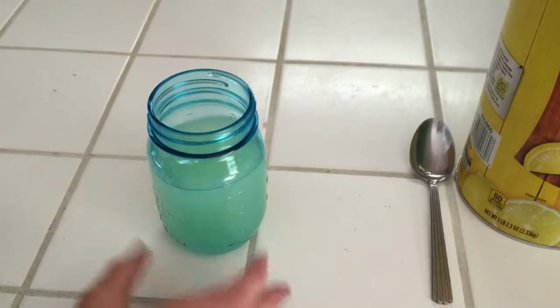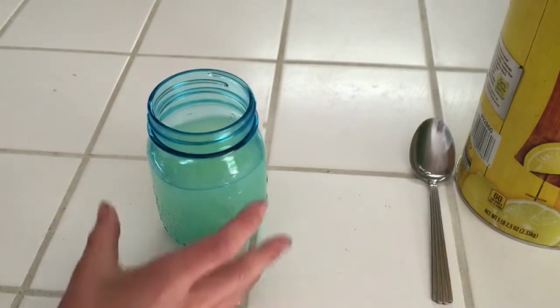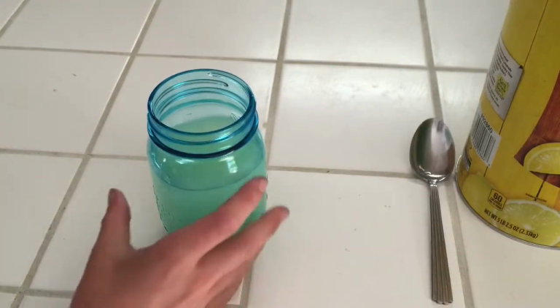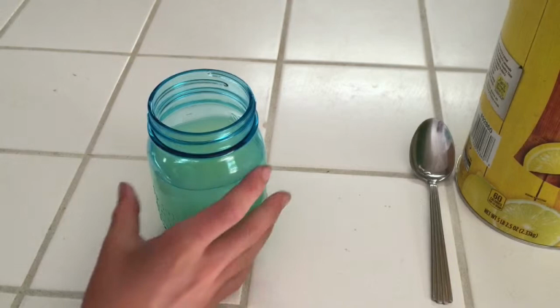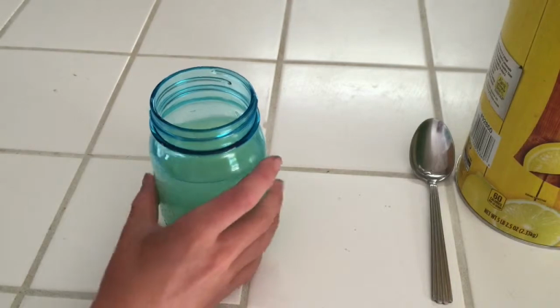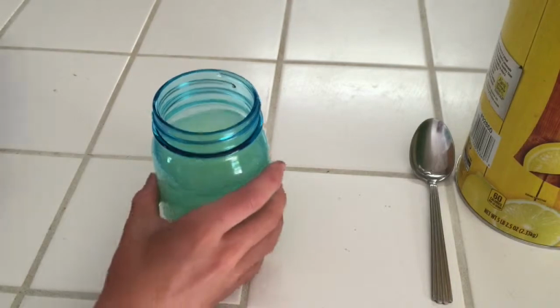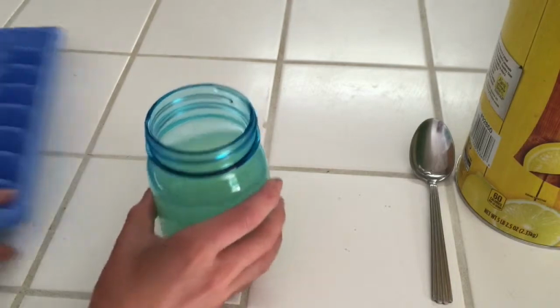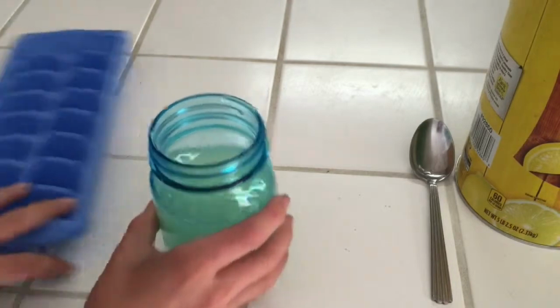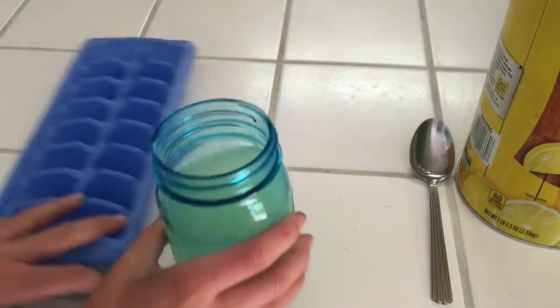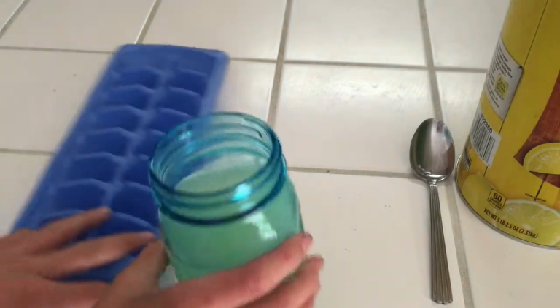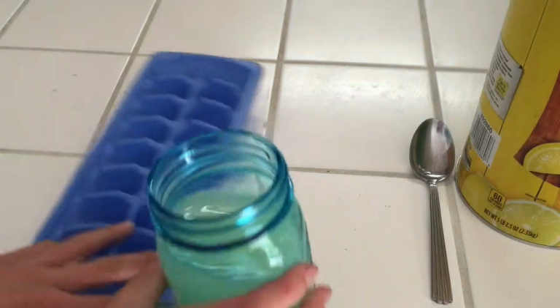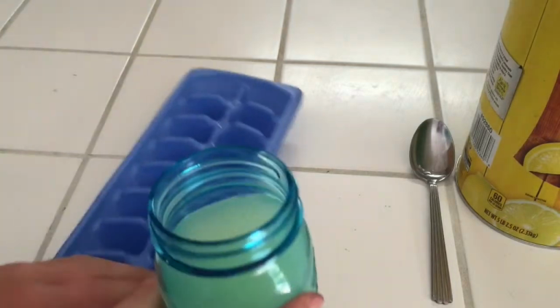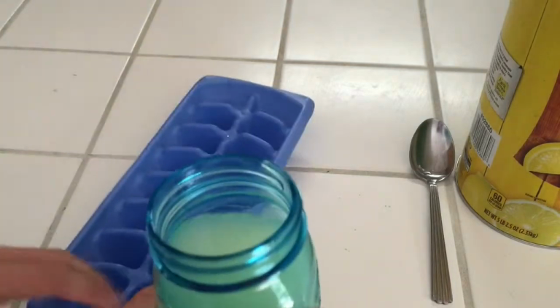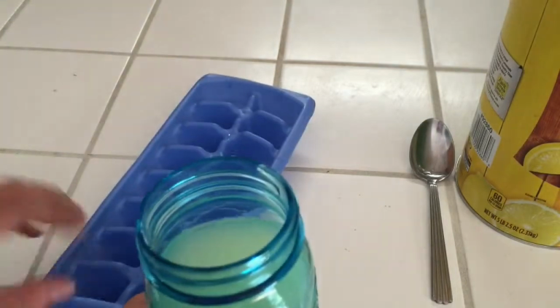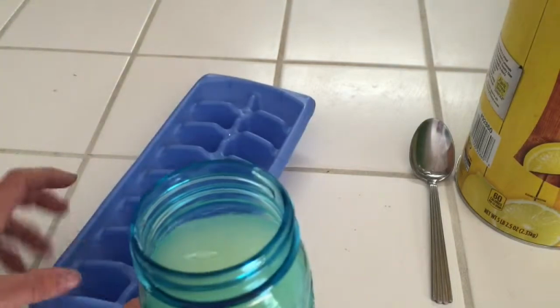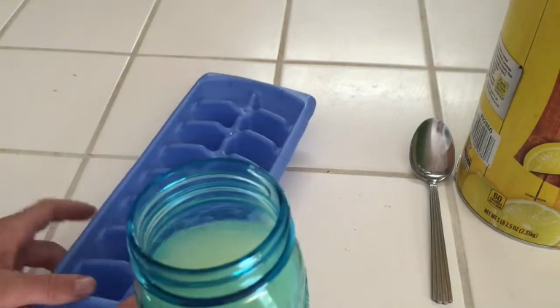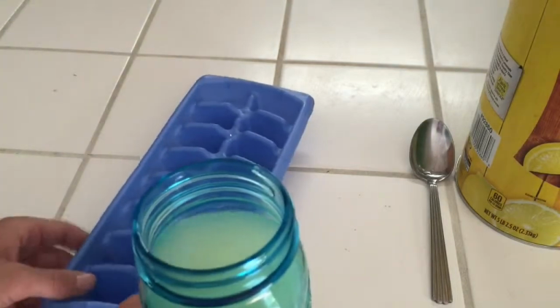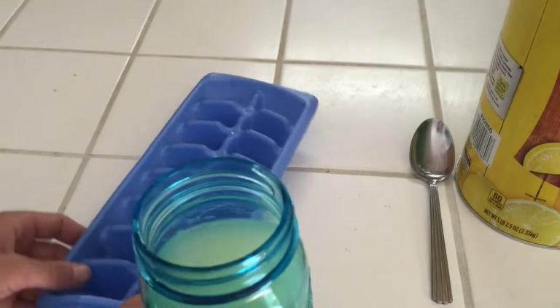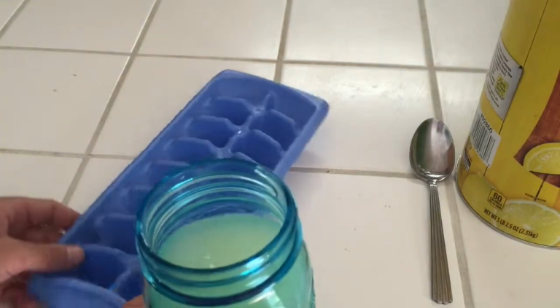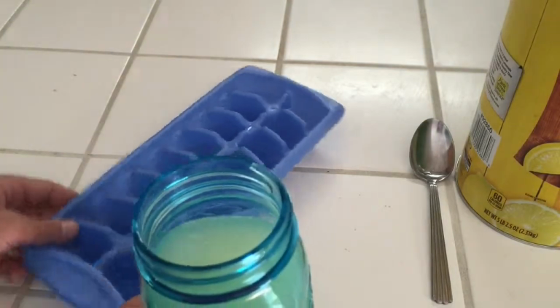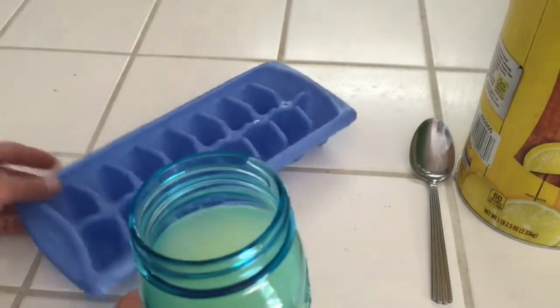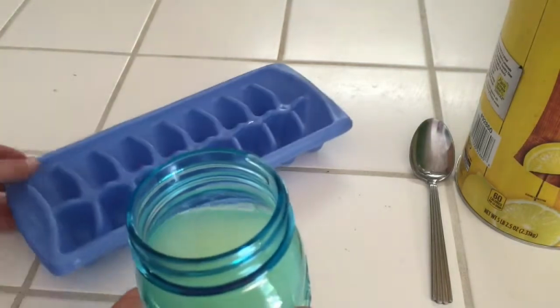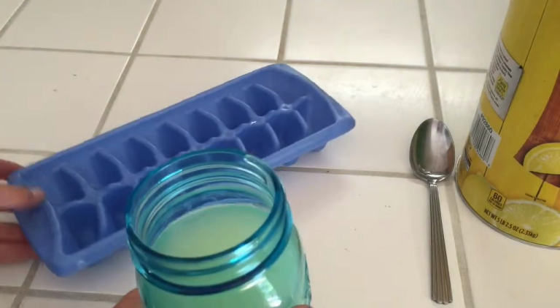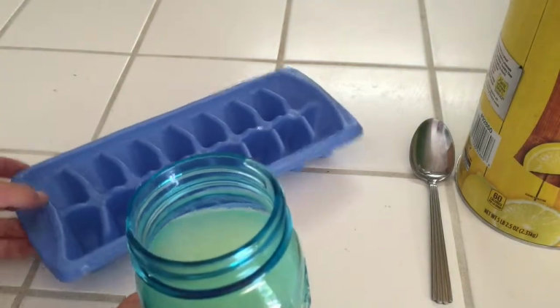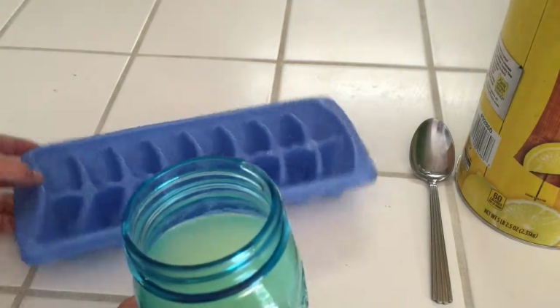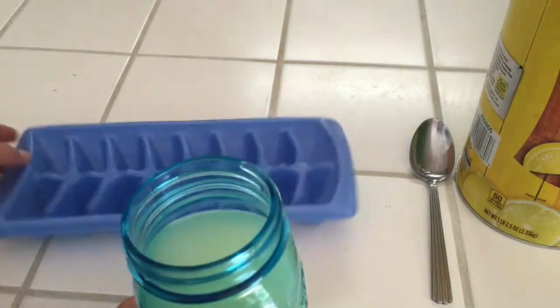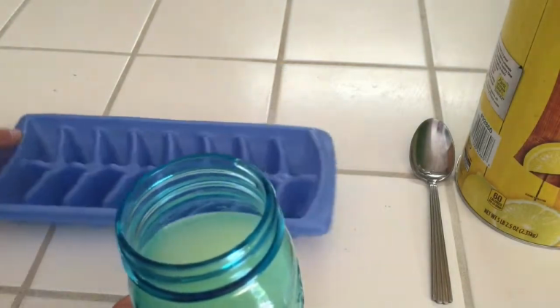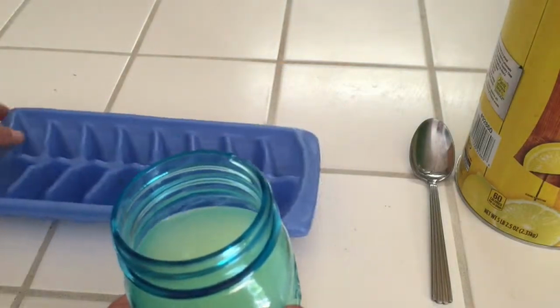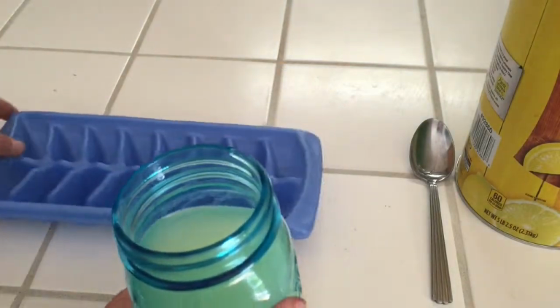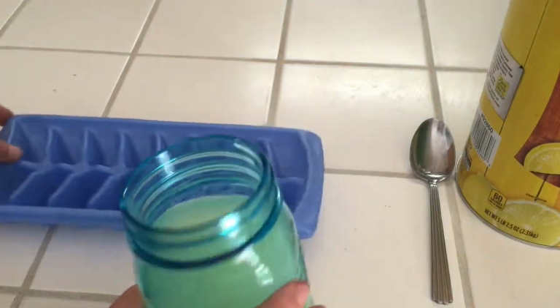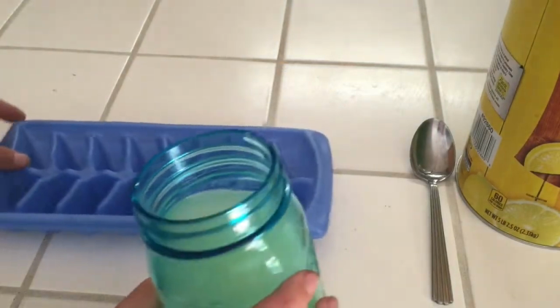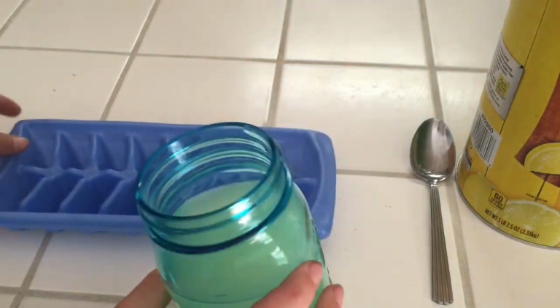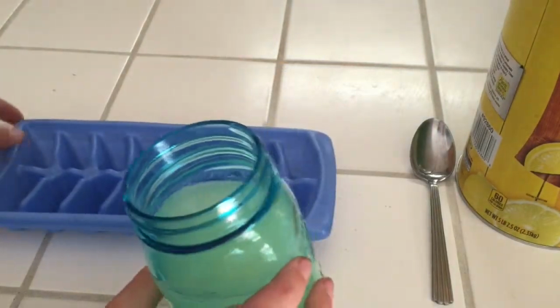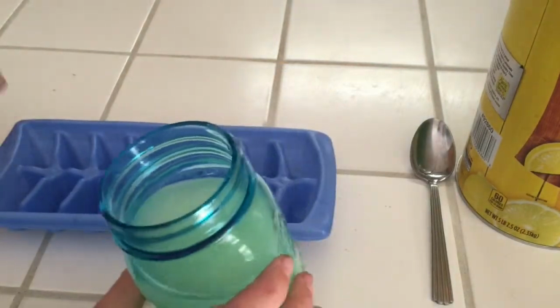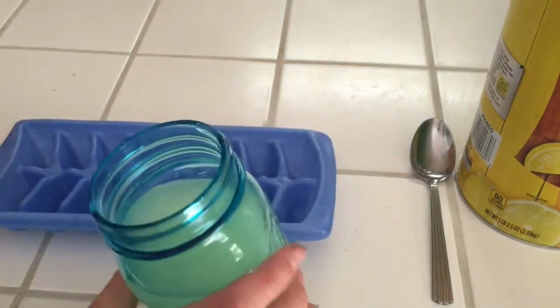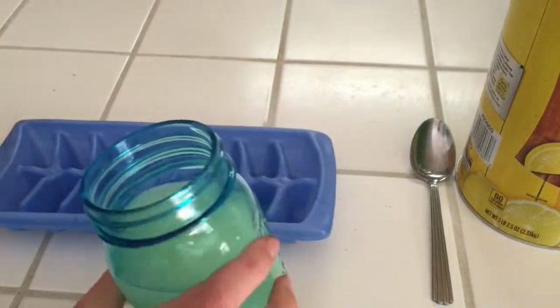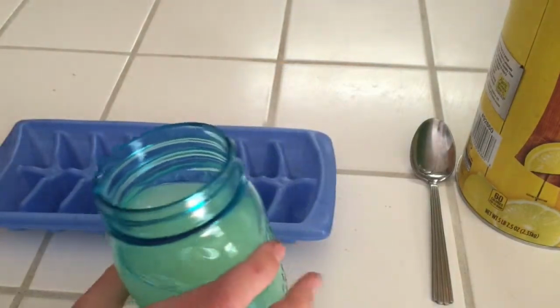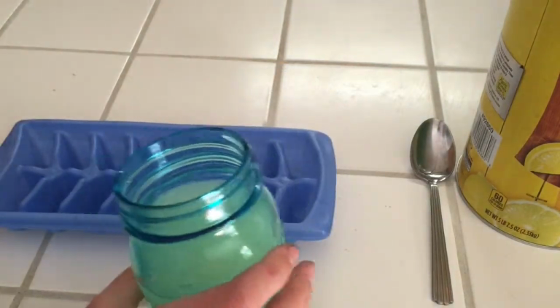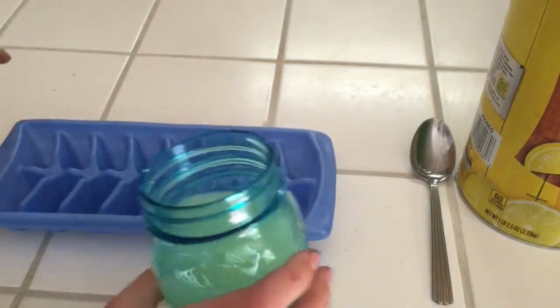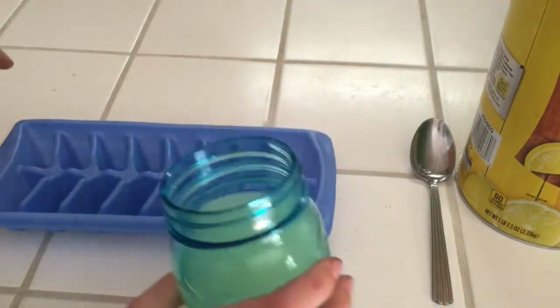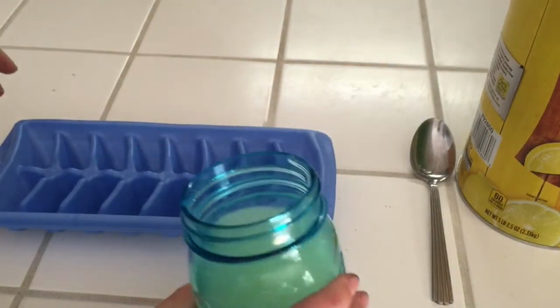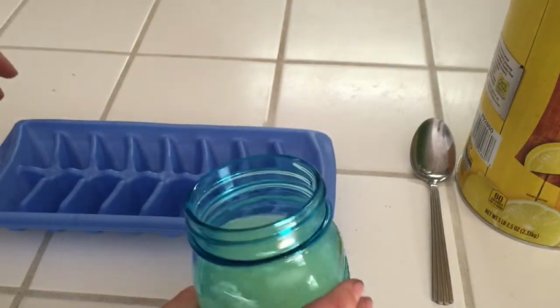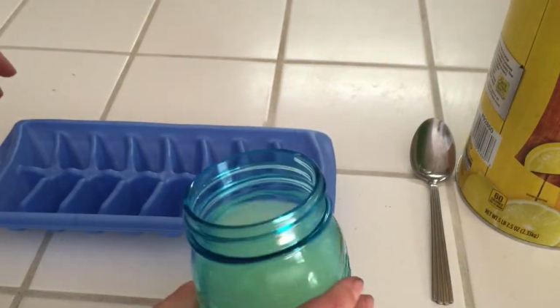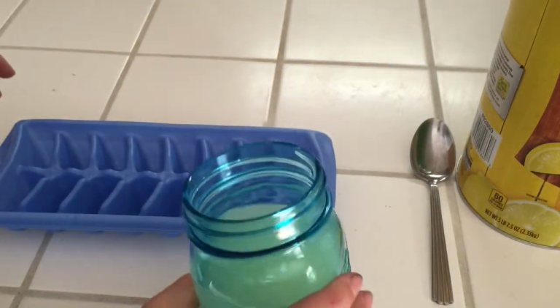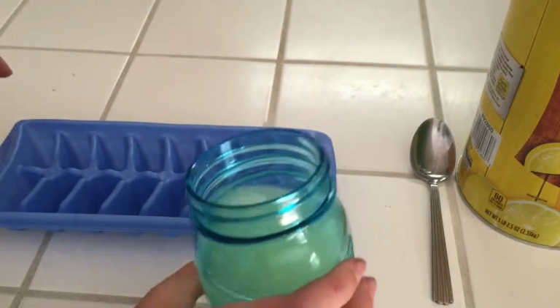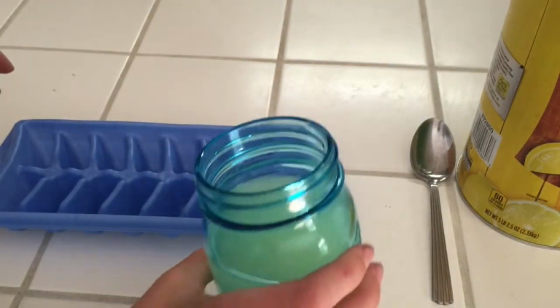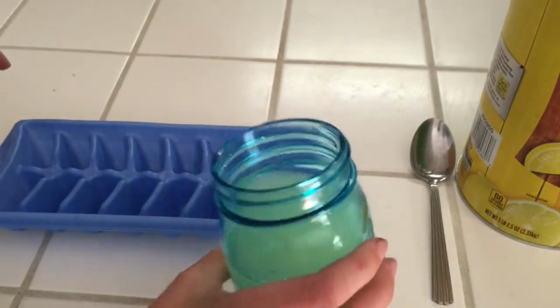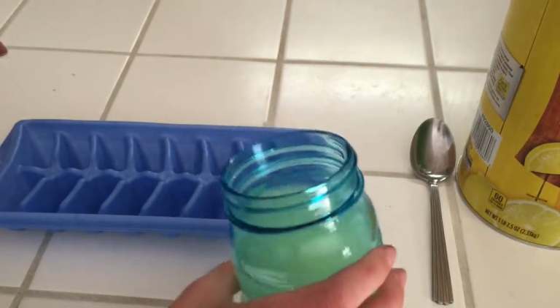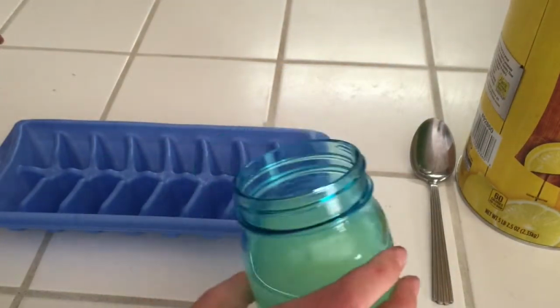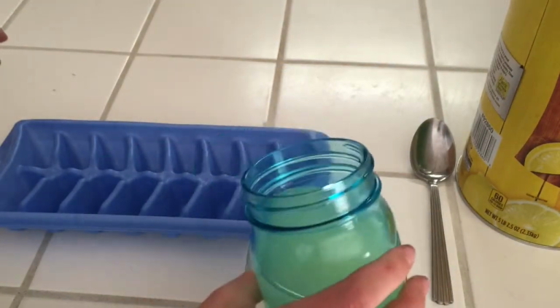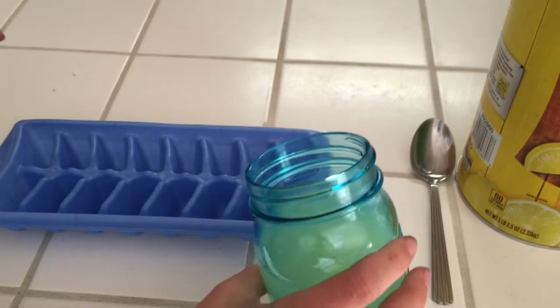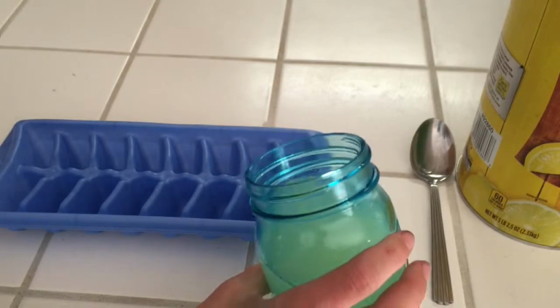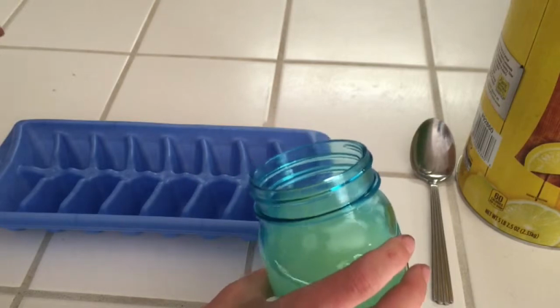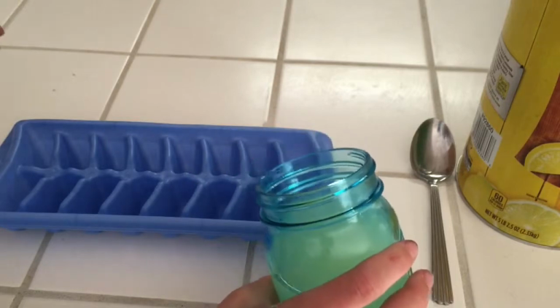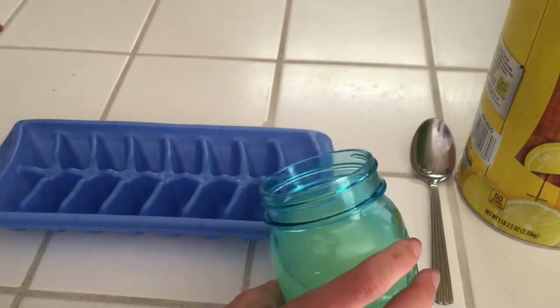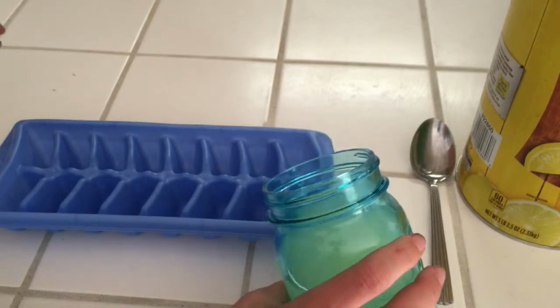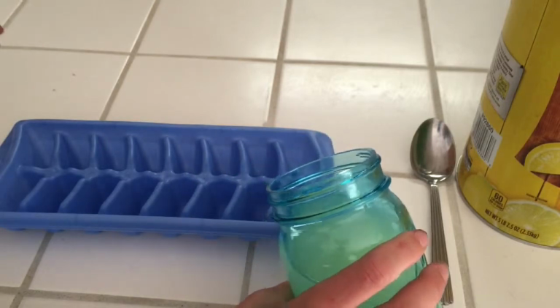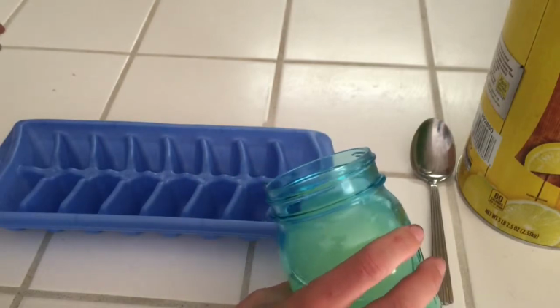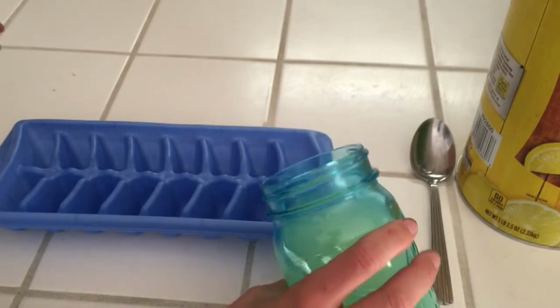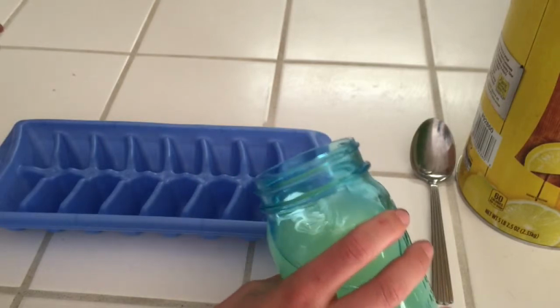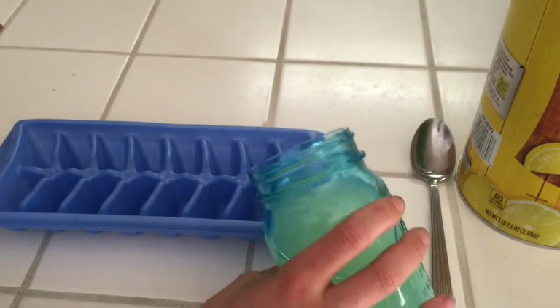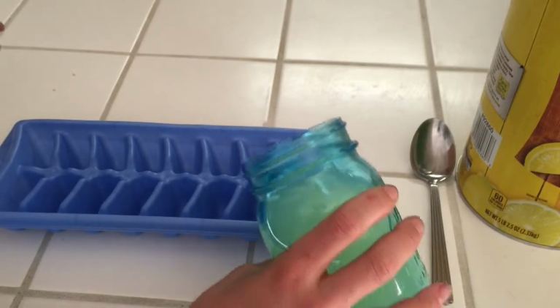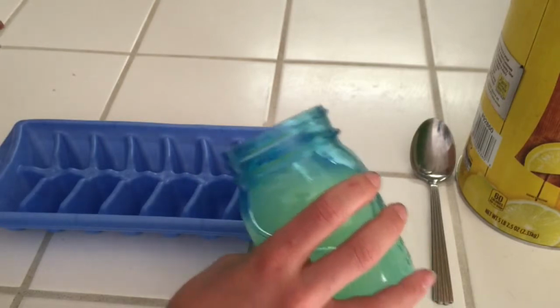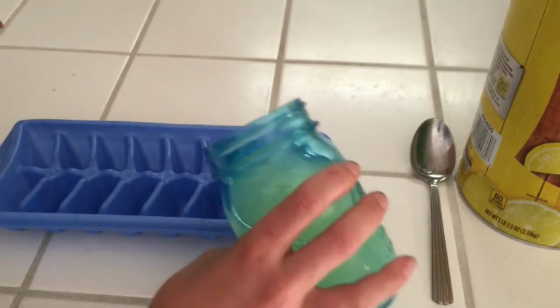Then what you're gonna do is take your ice cube mold tray and just fill it up.